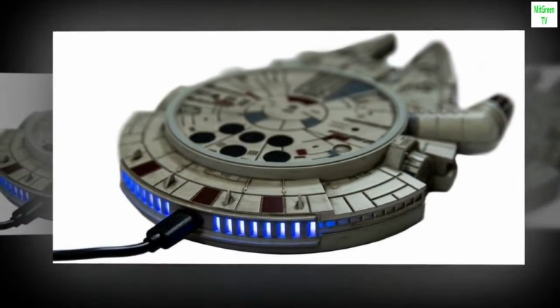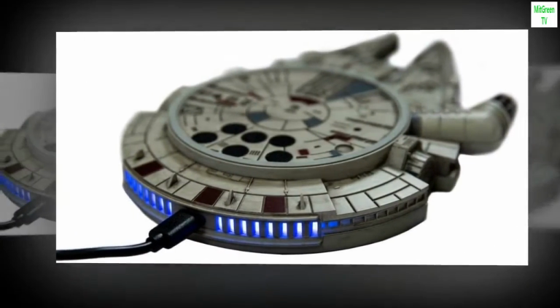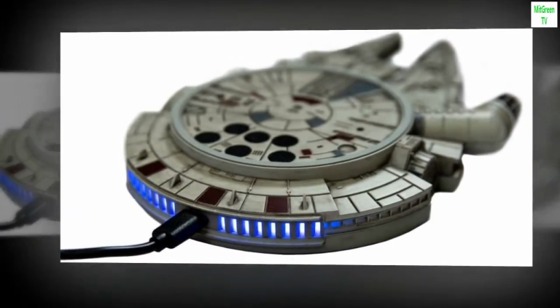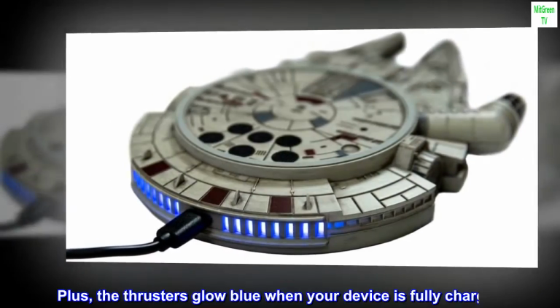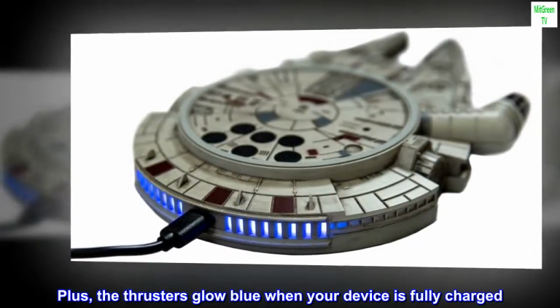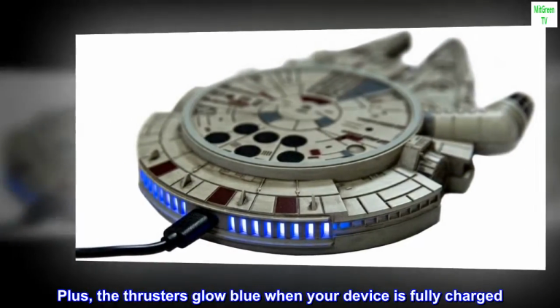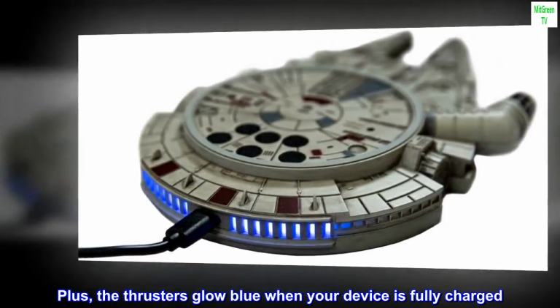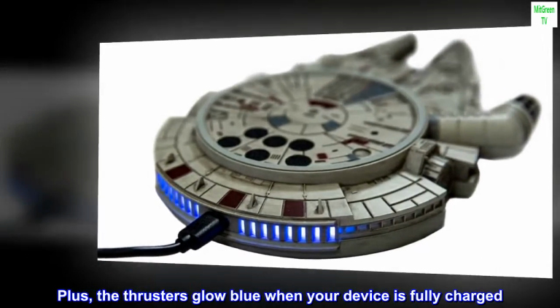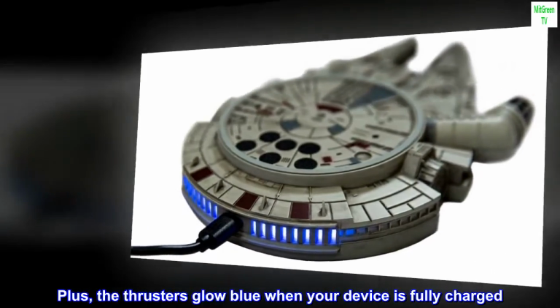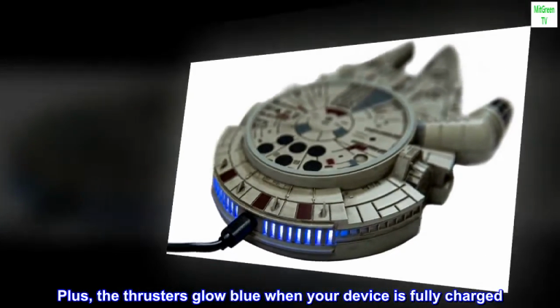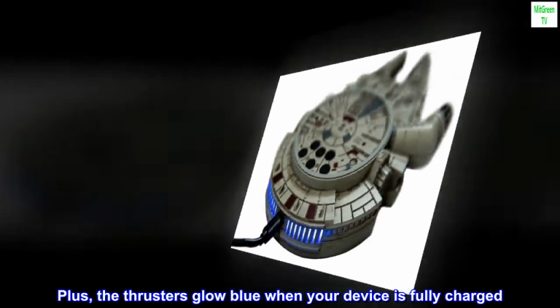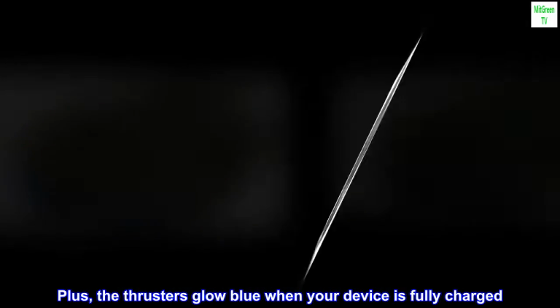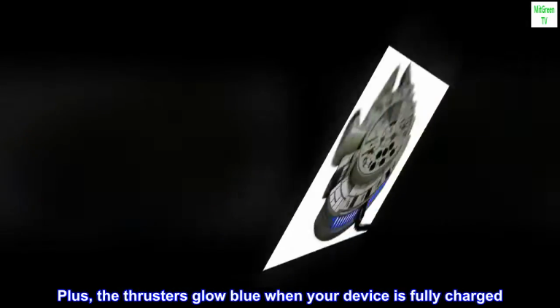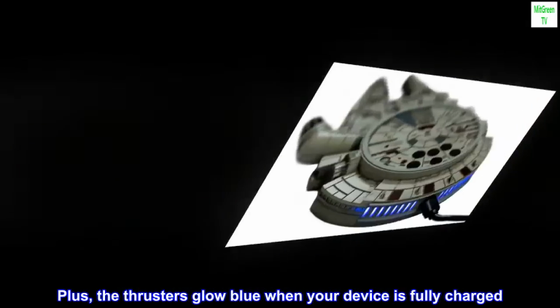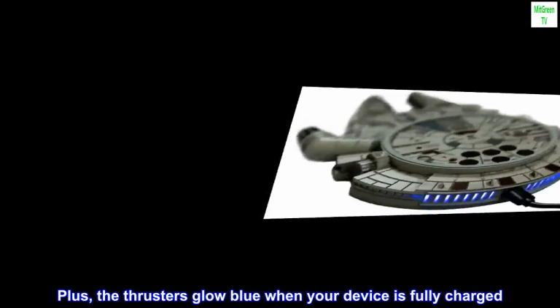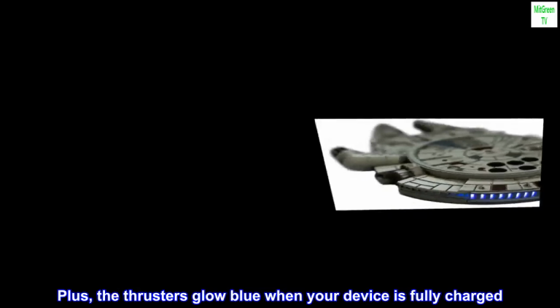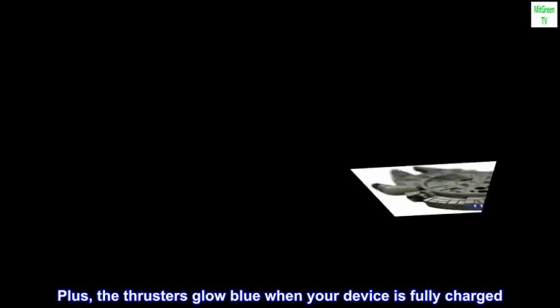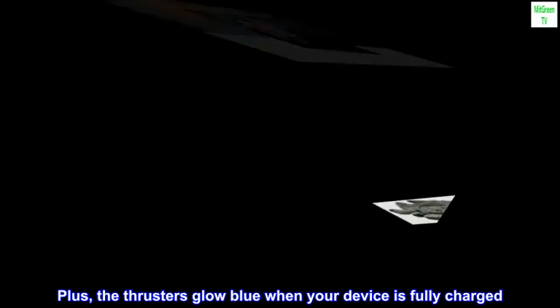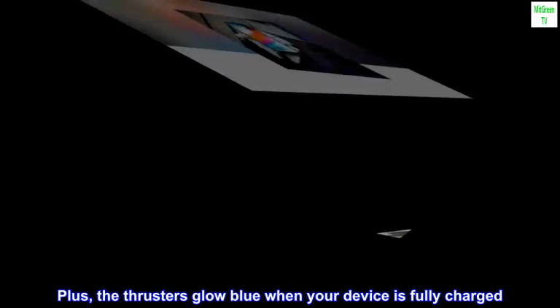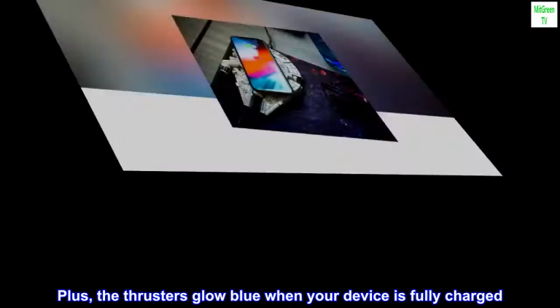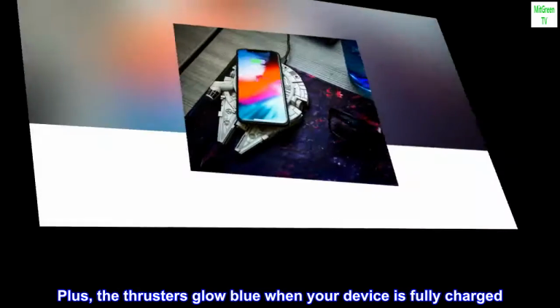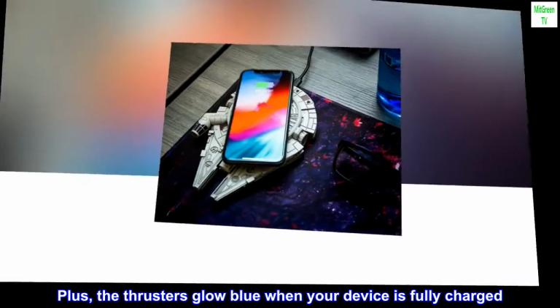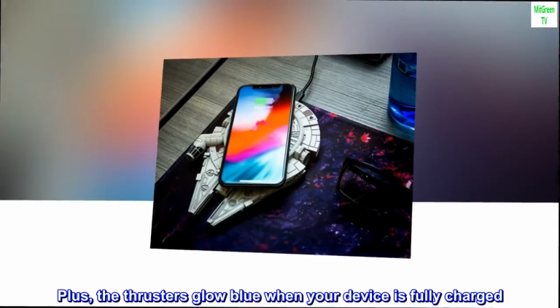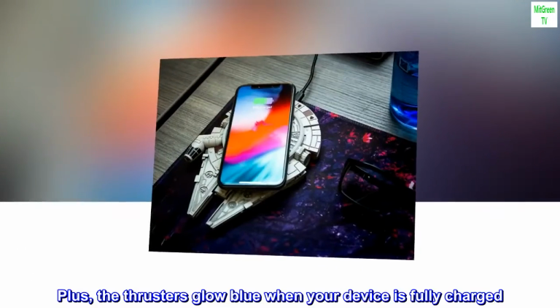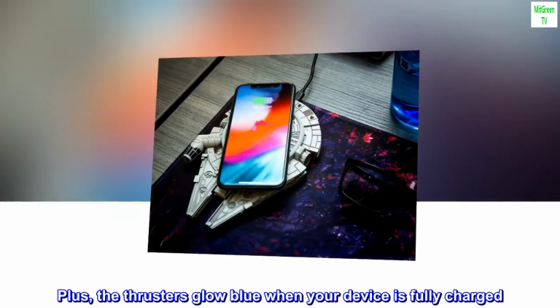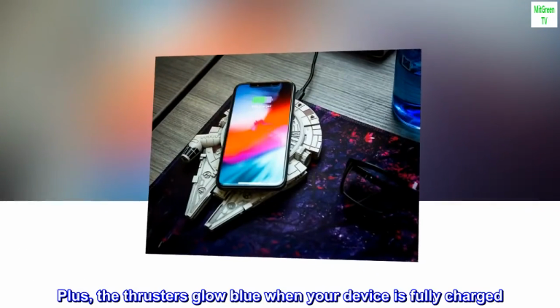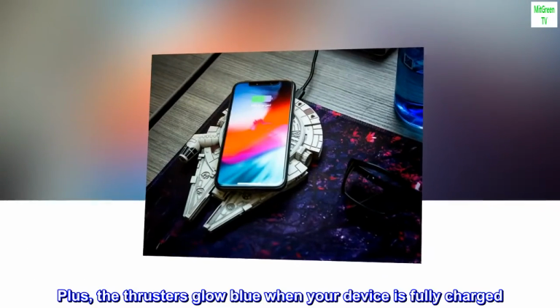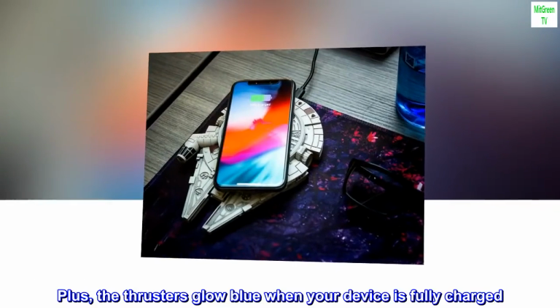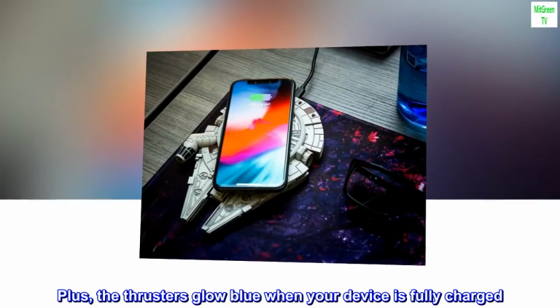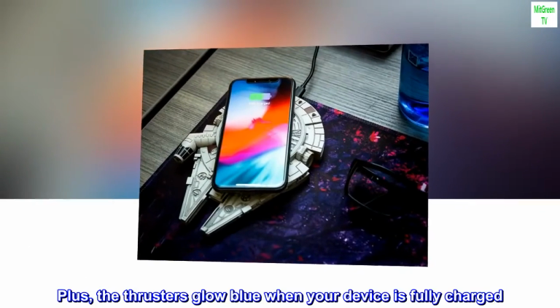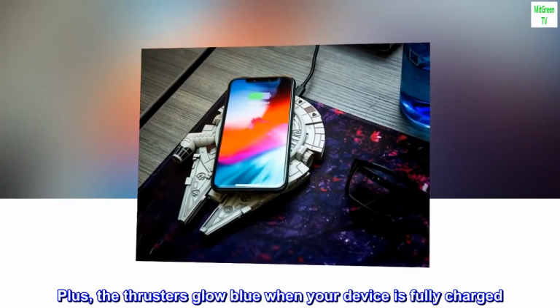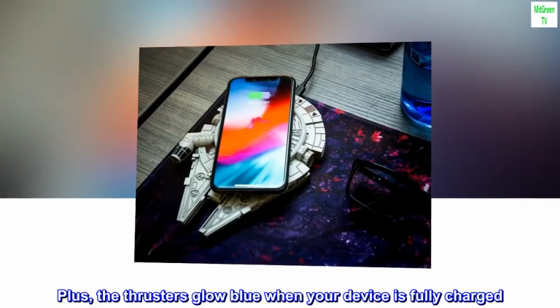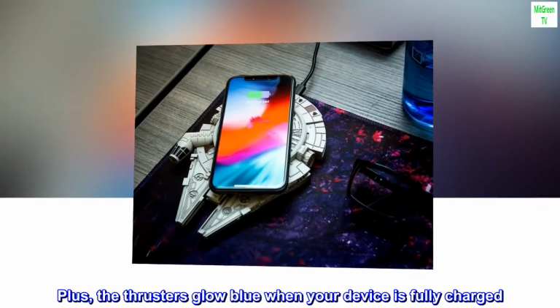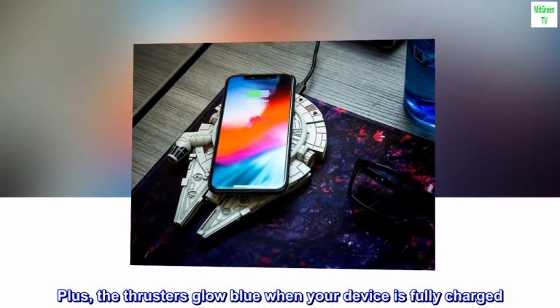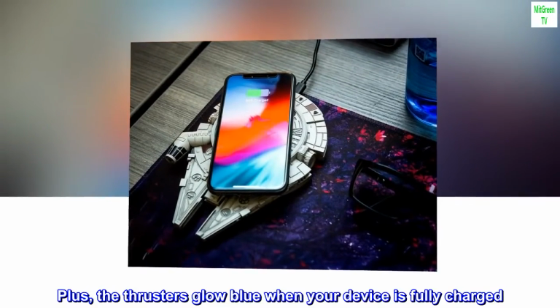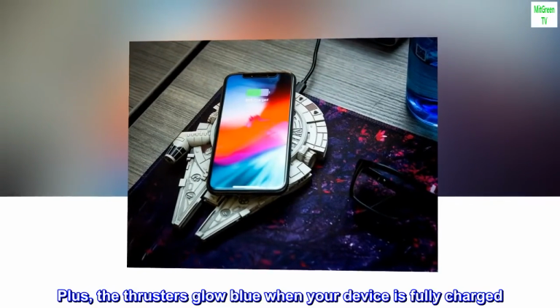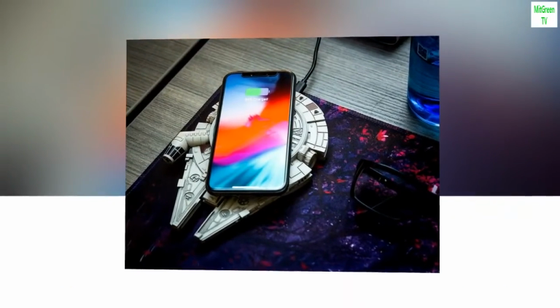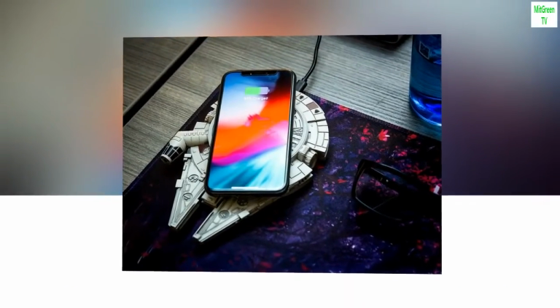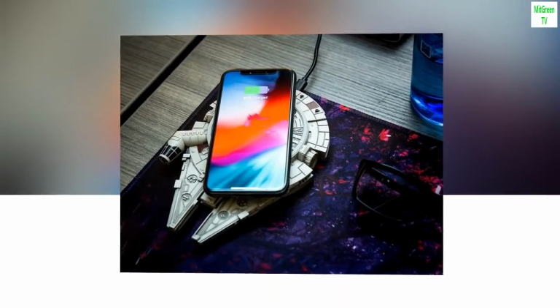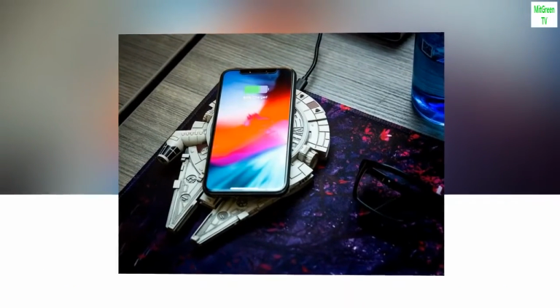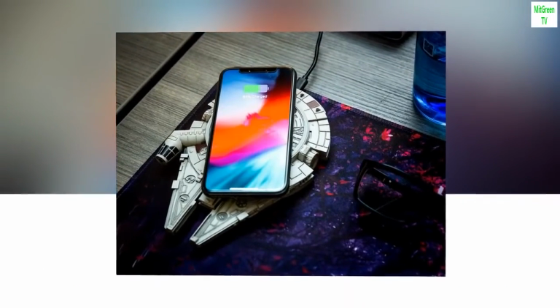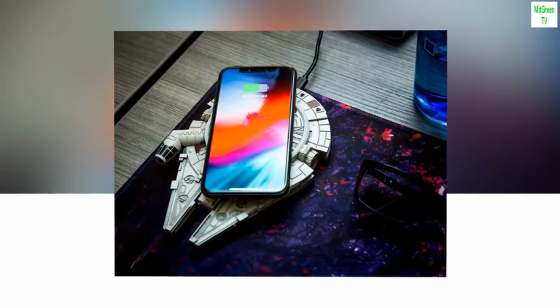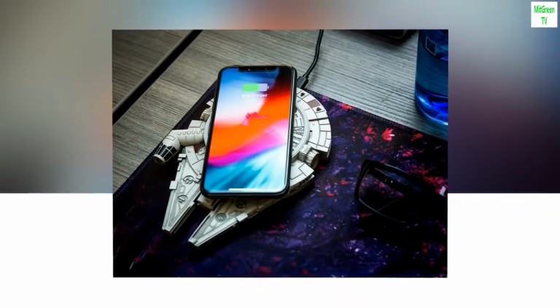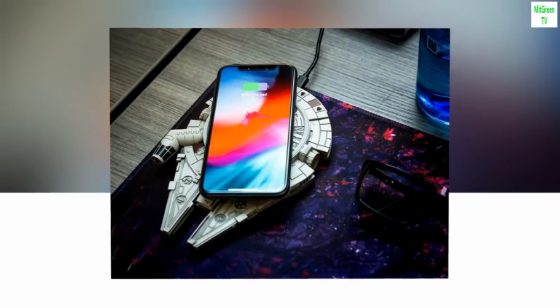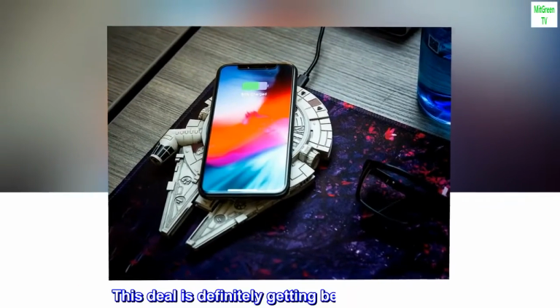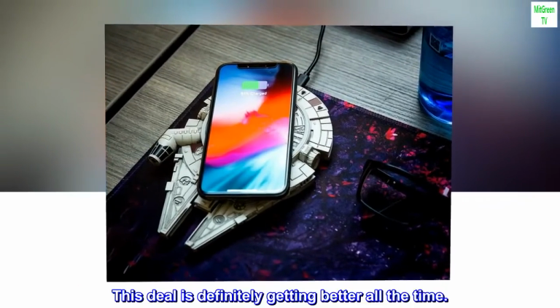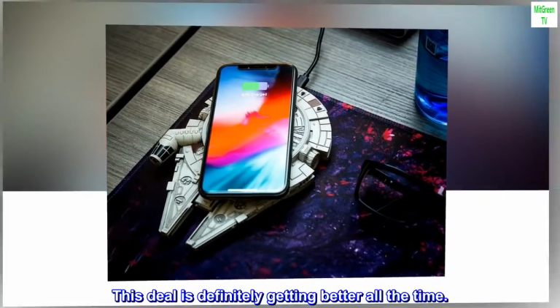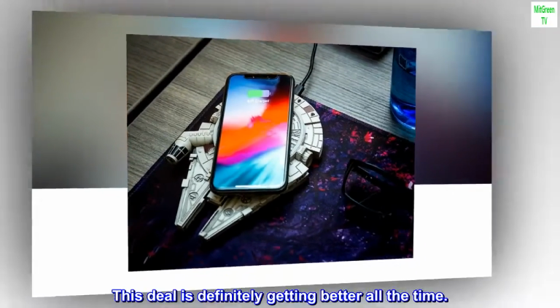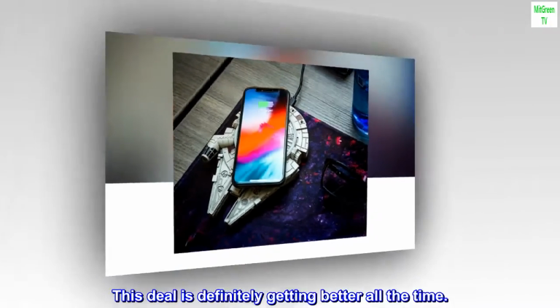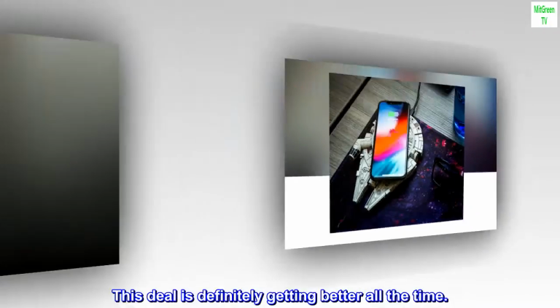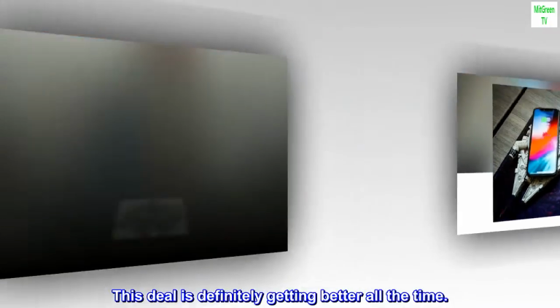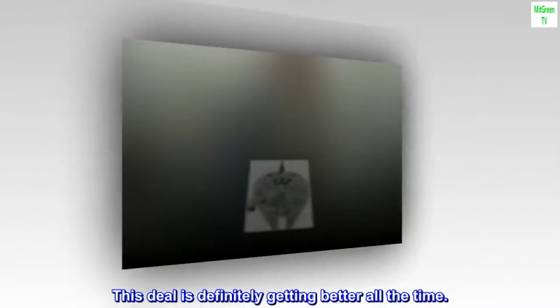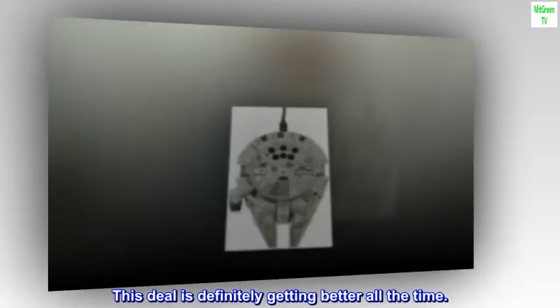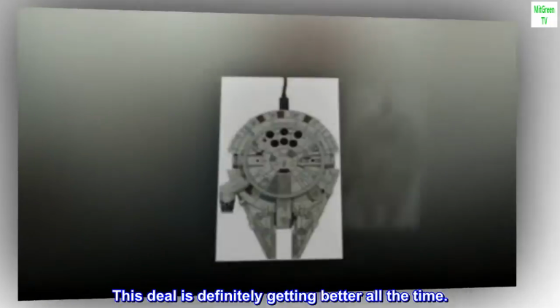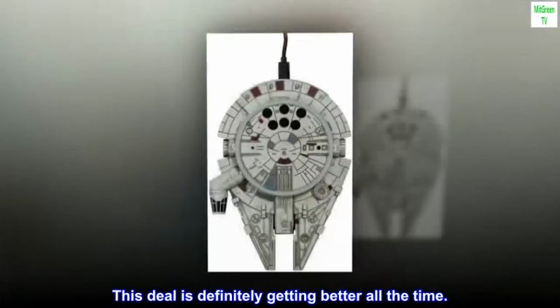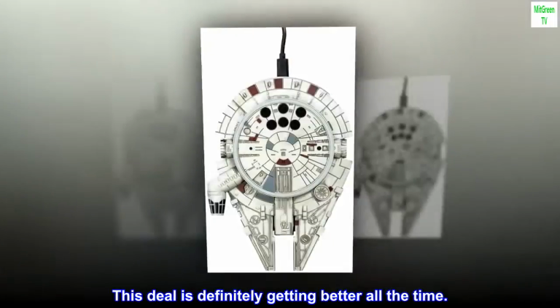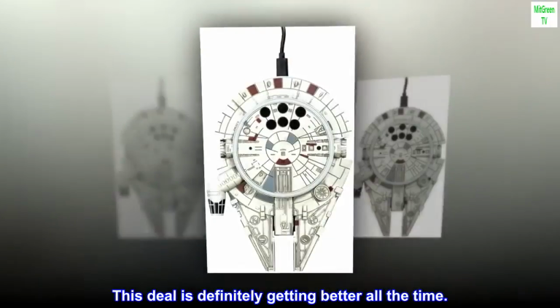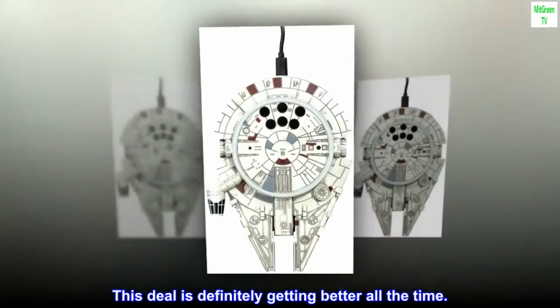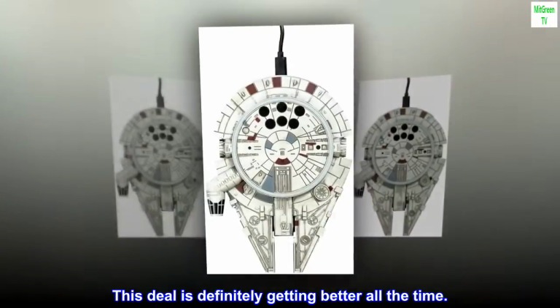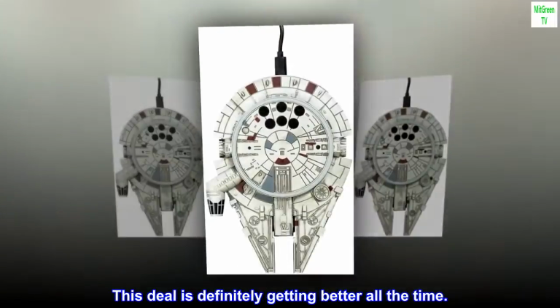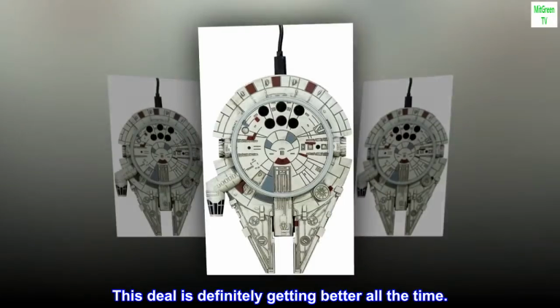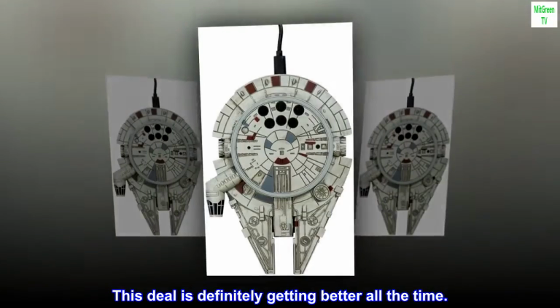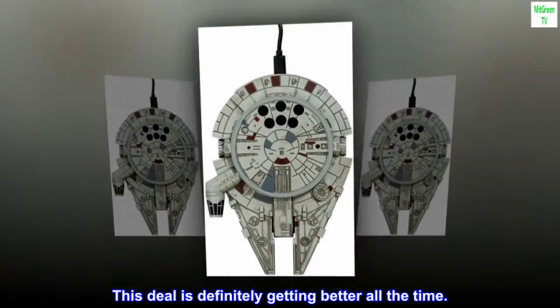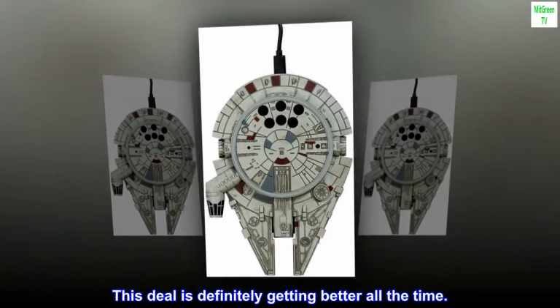Plus, the thrusters glow blue when your device is fully charged. This deal is definitely getting better all the time.